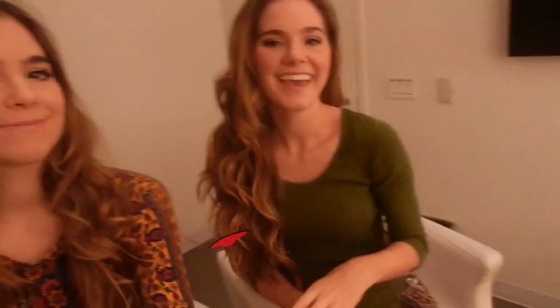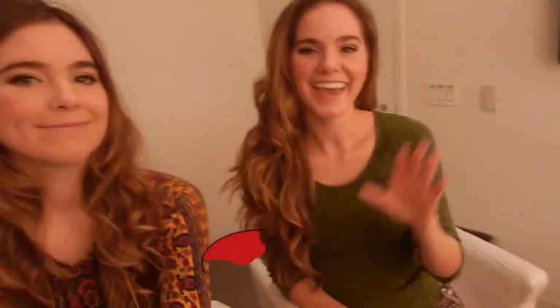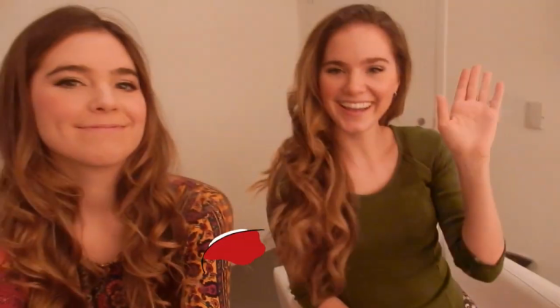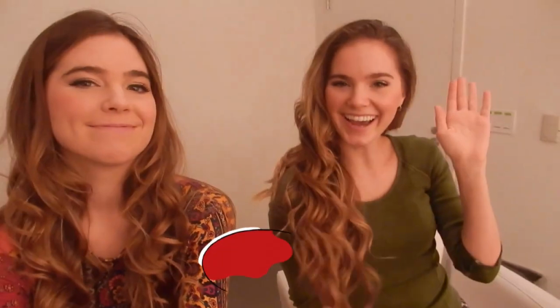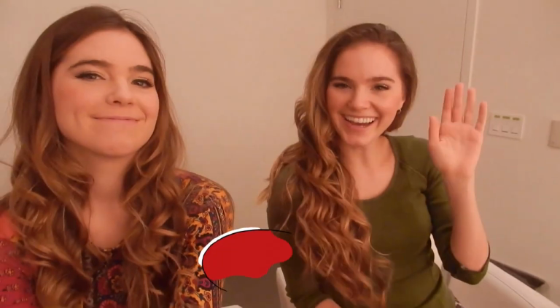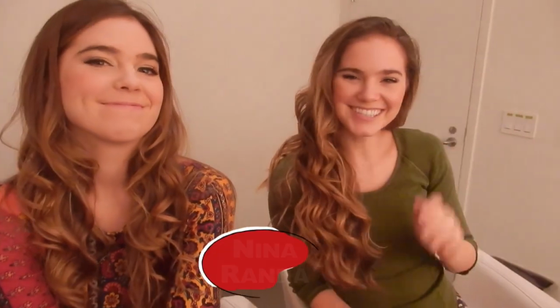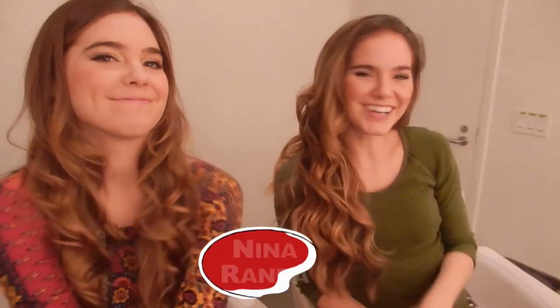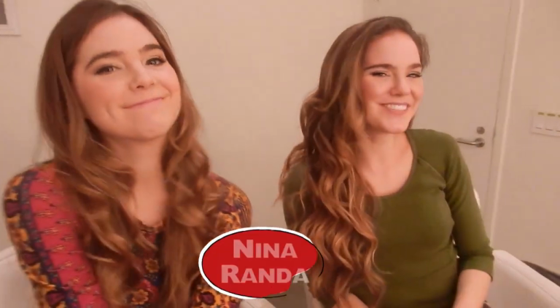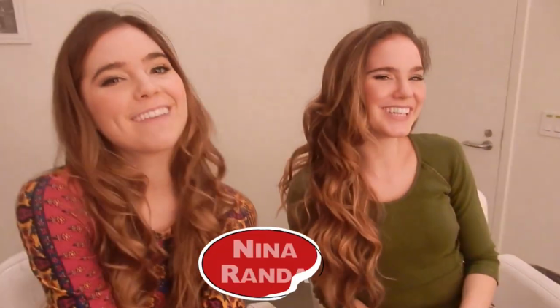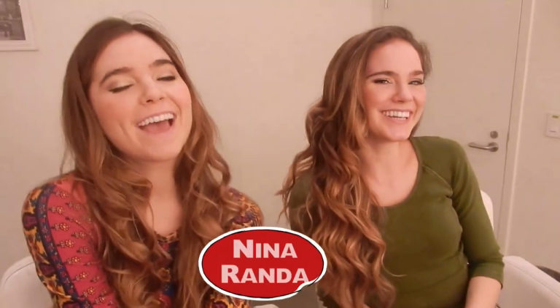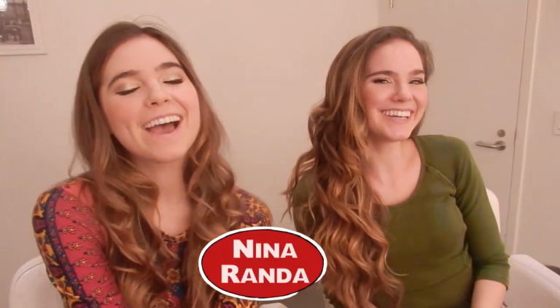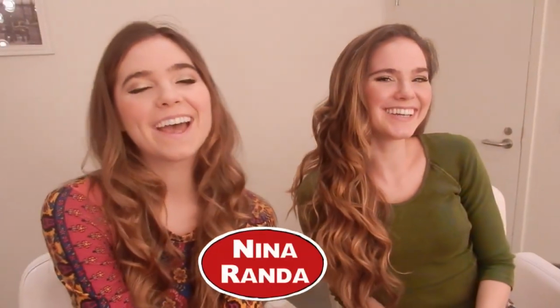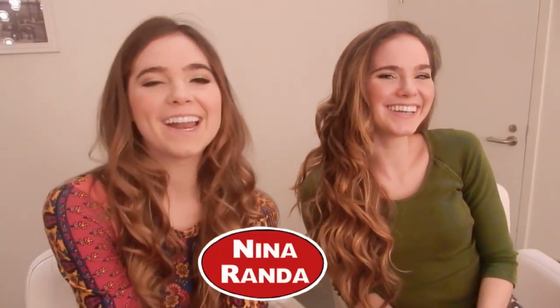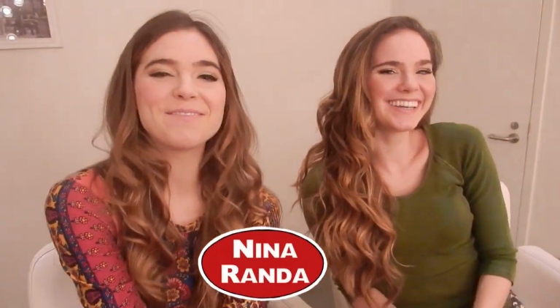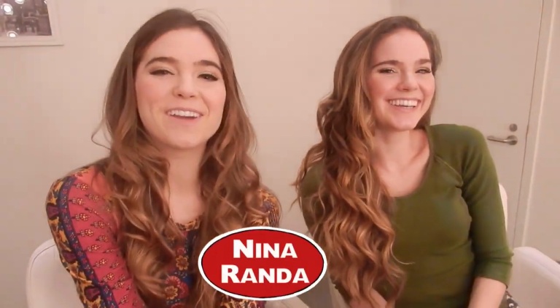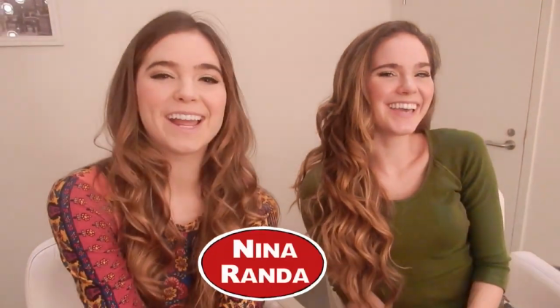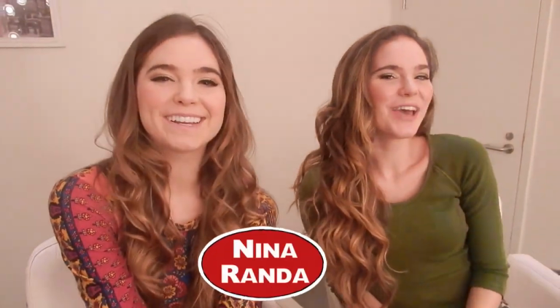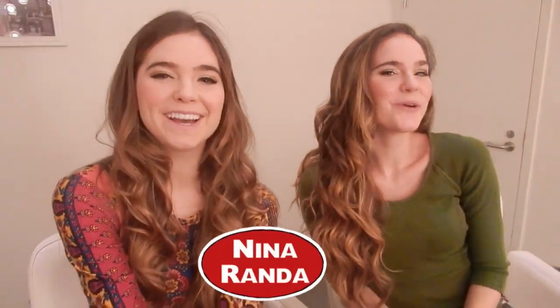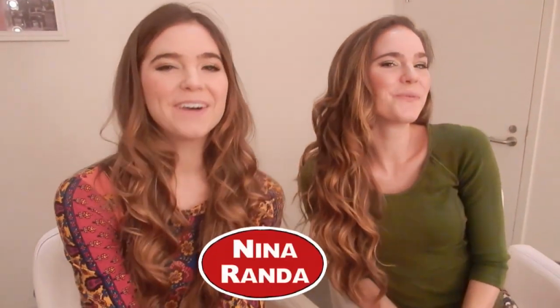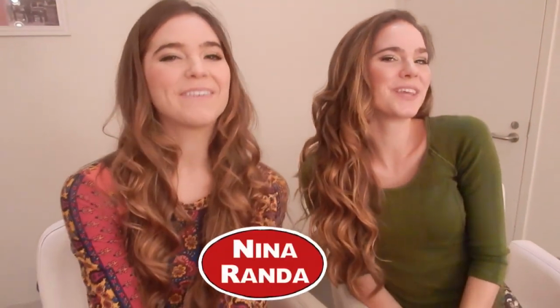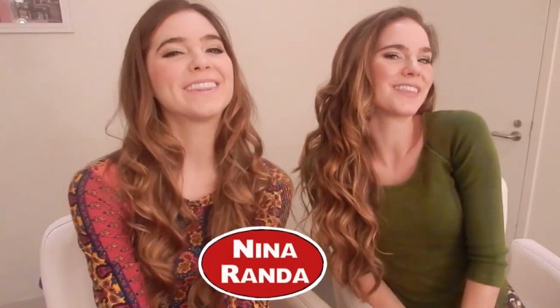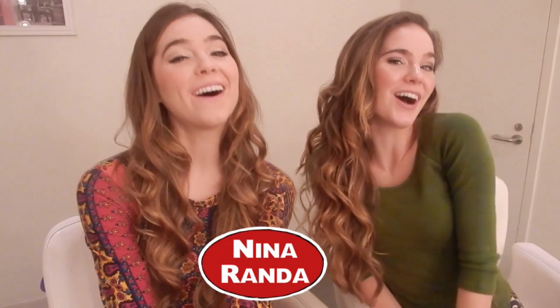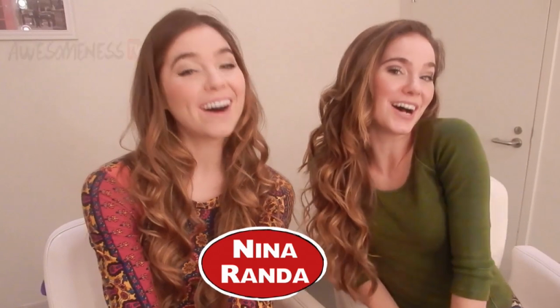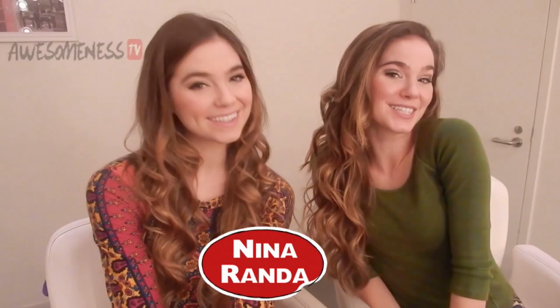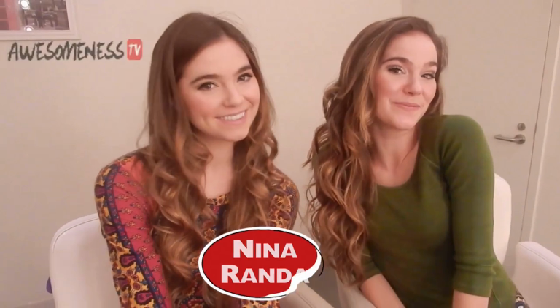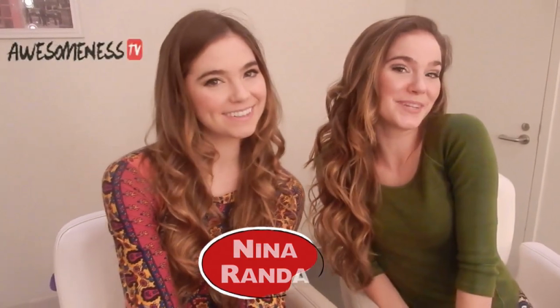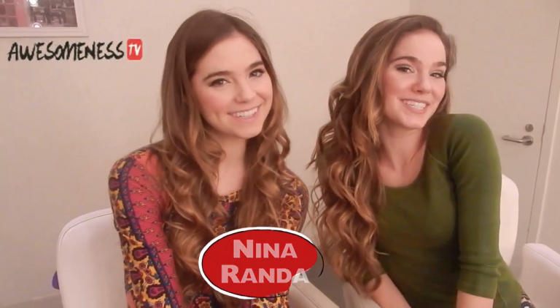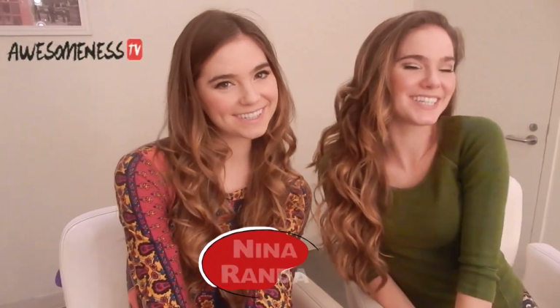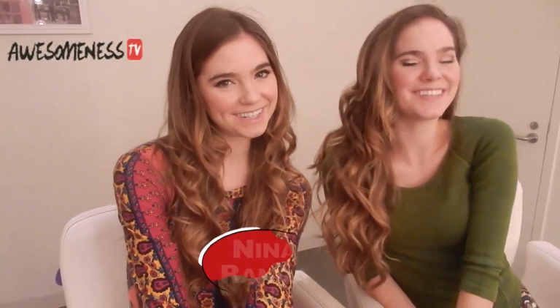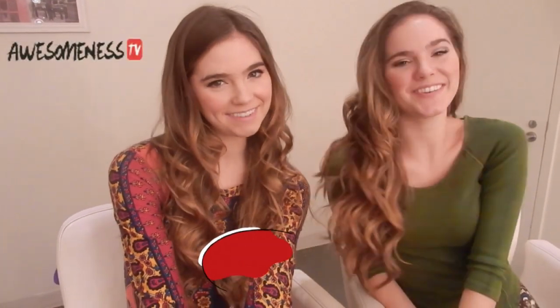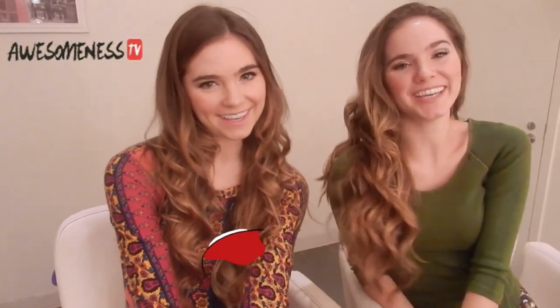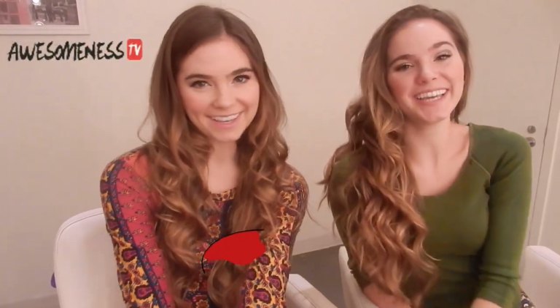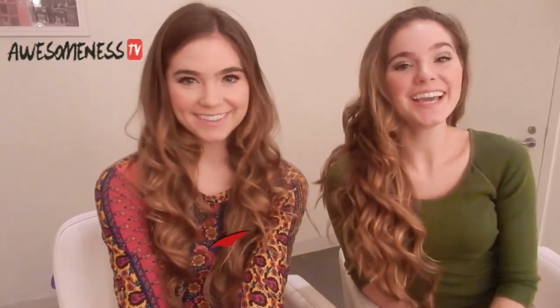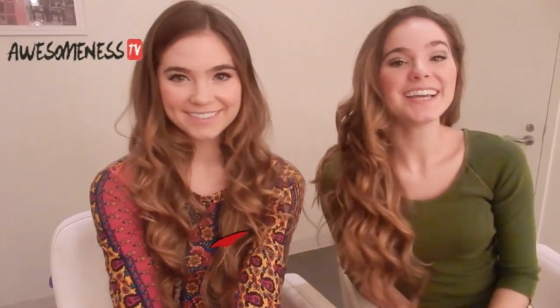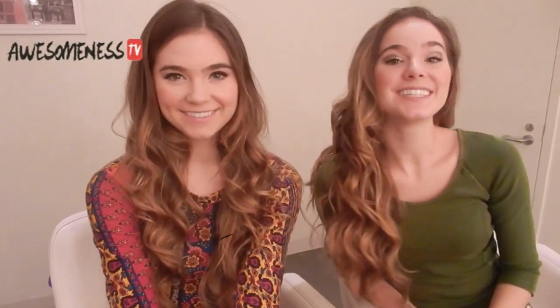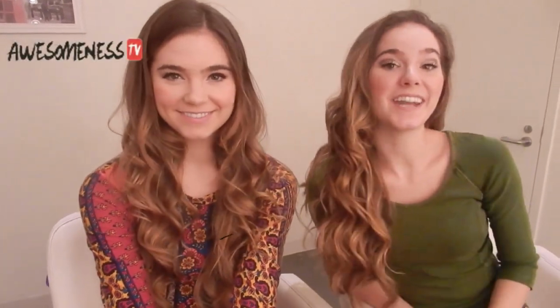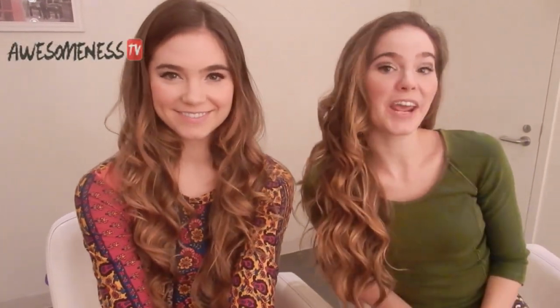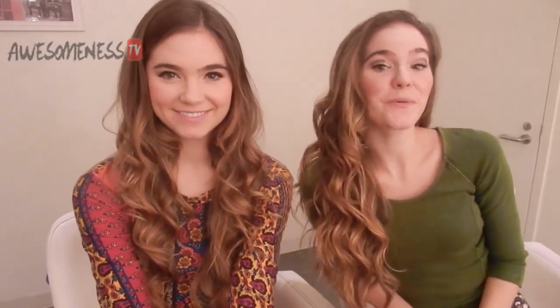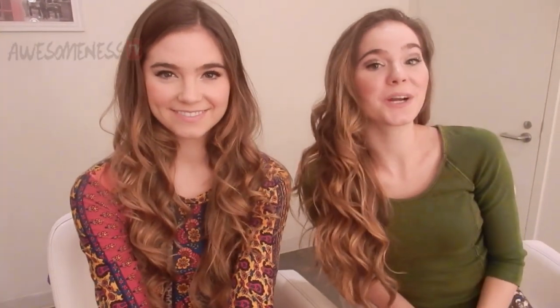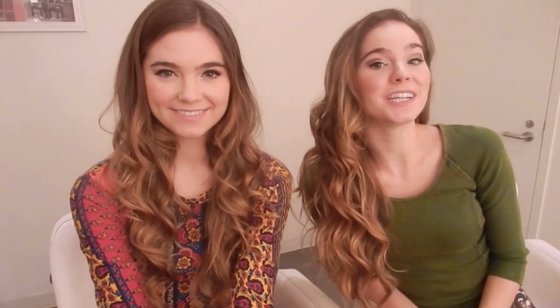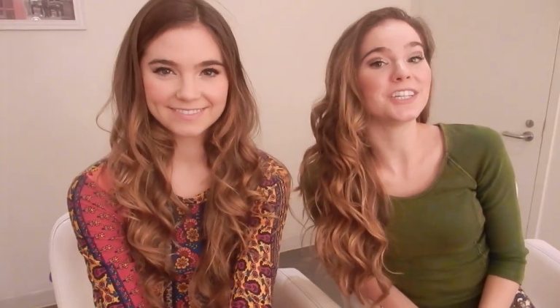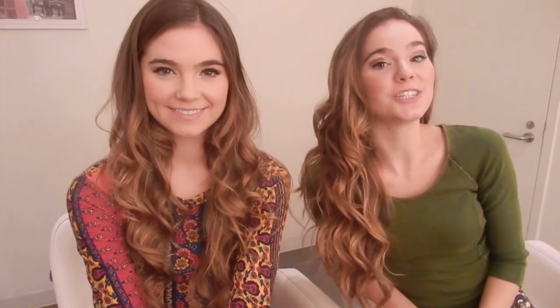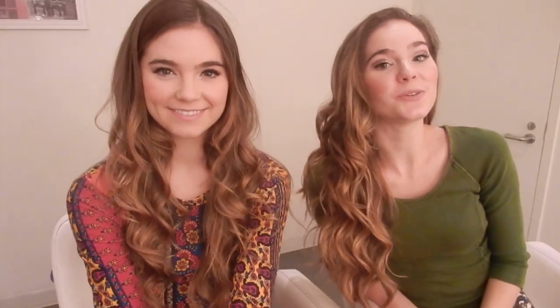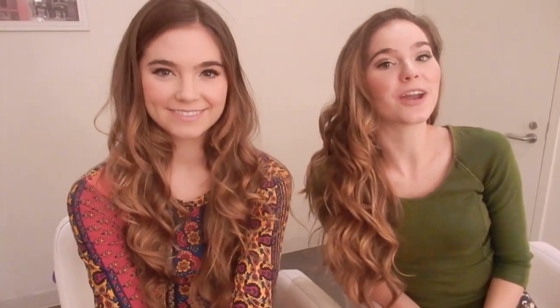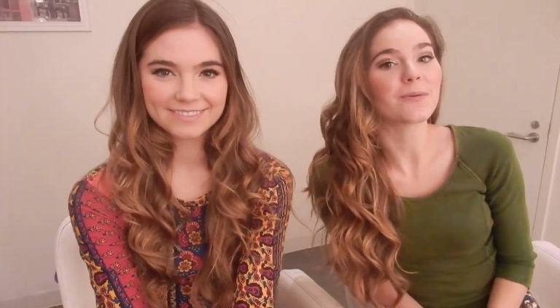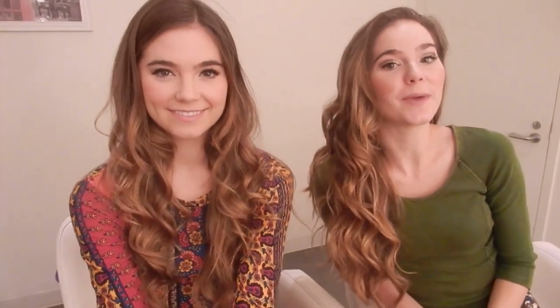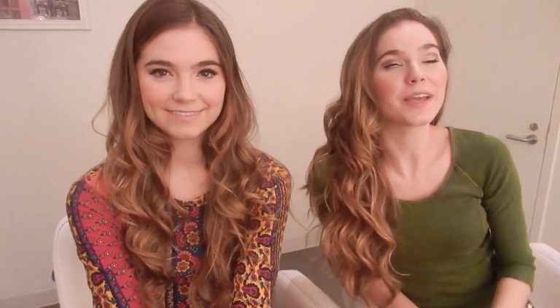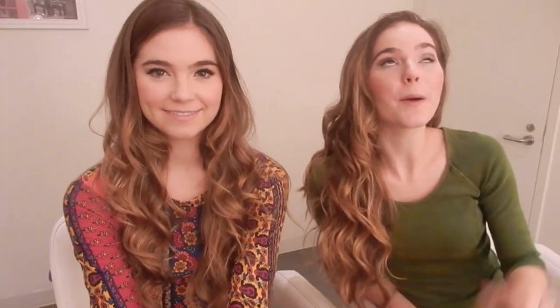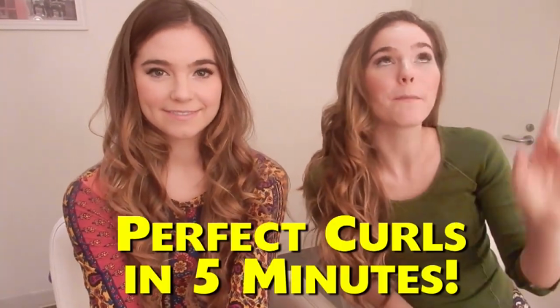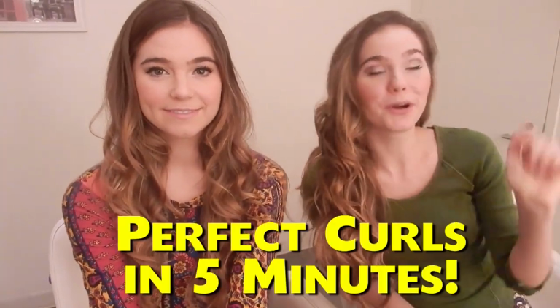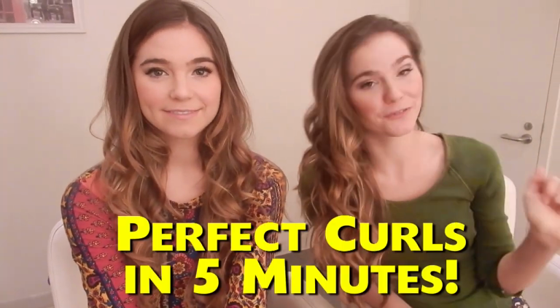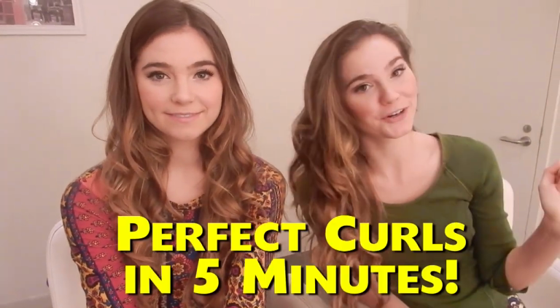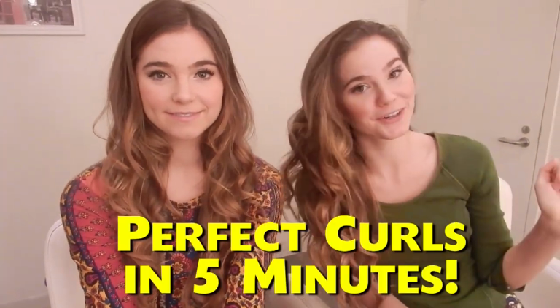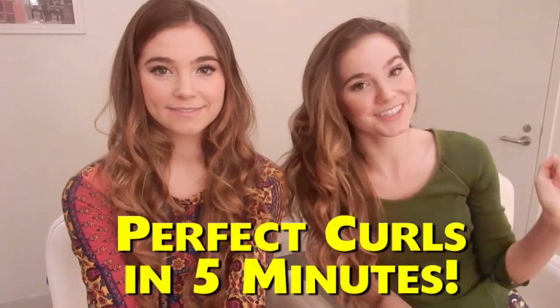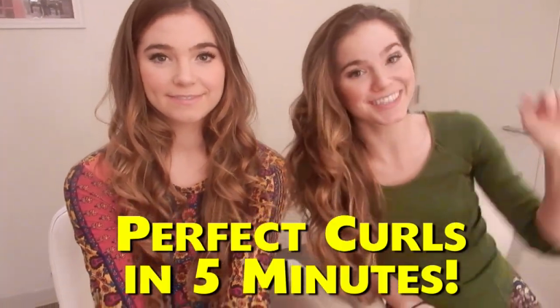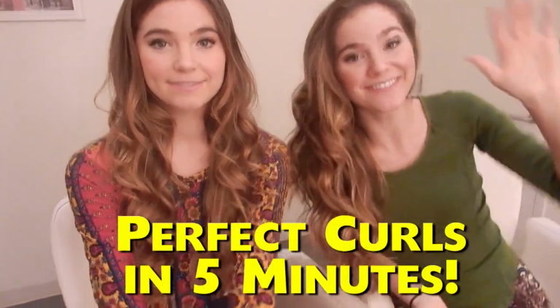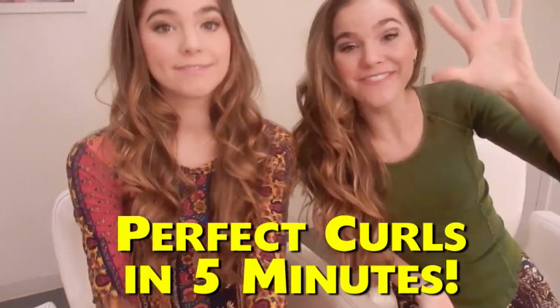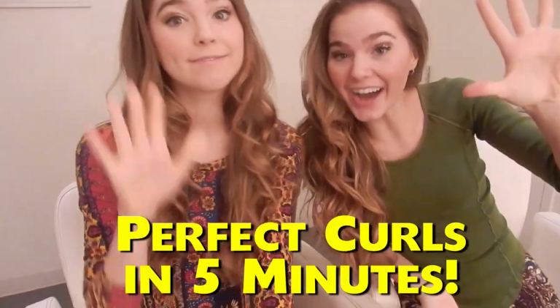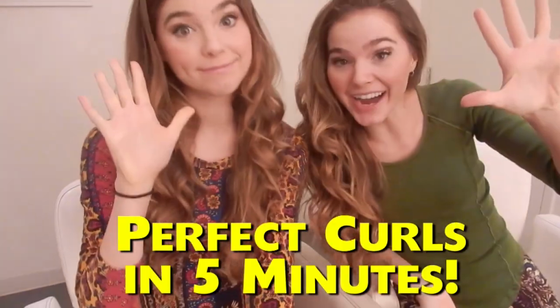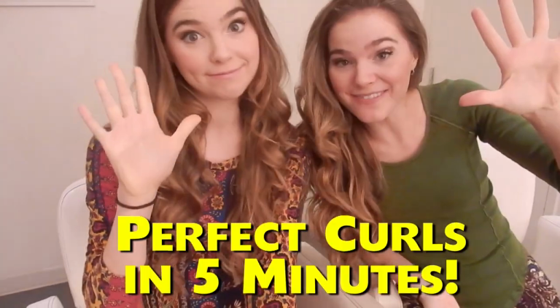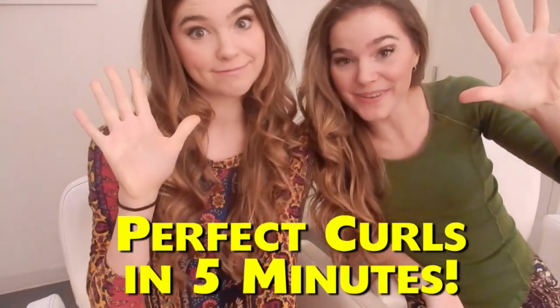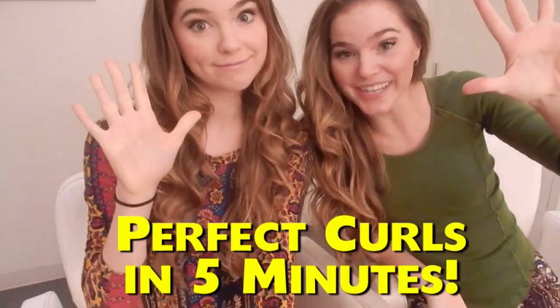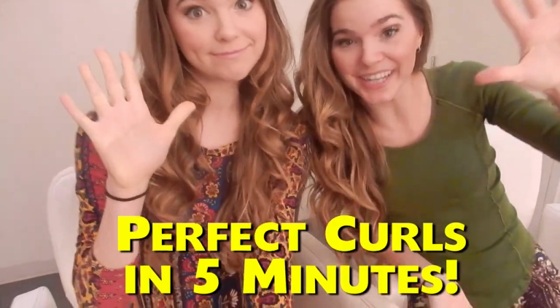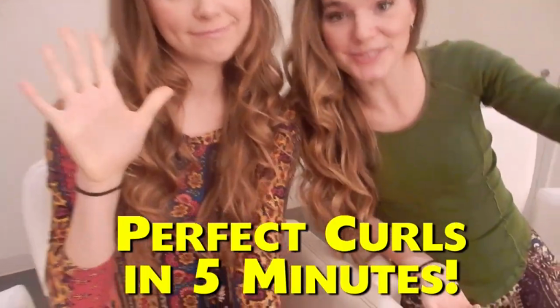Hey guys, I'm Nina. And I'm Randa. With Awesomeness TV. Today we're going to teach you how to make perfect curls in five minutes.